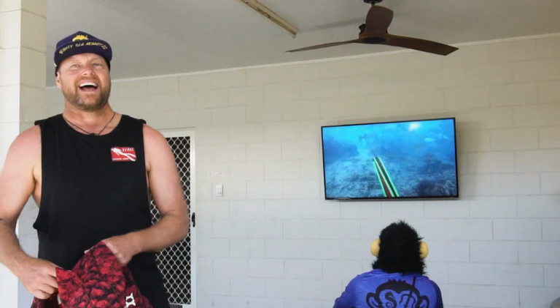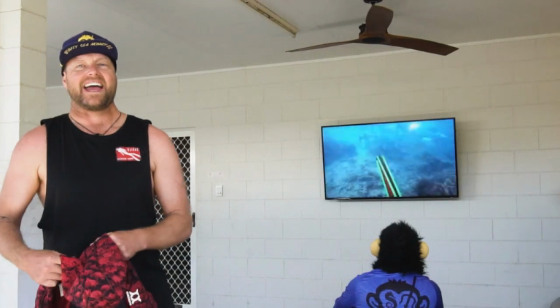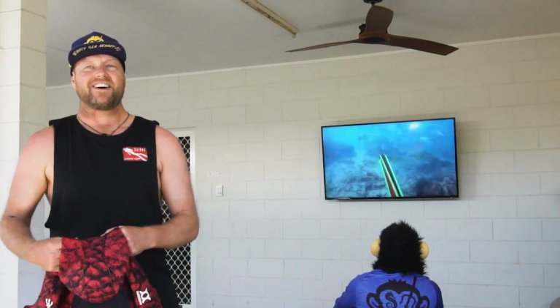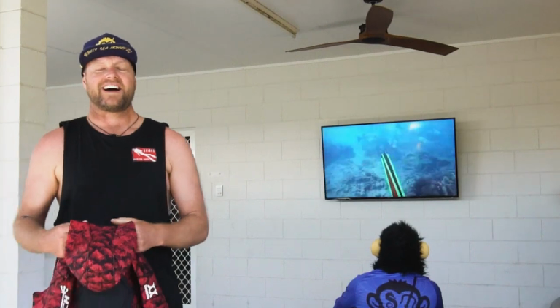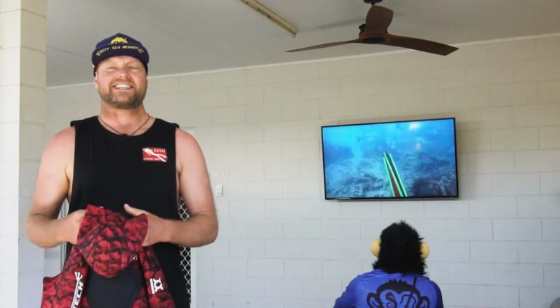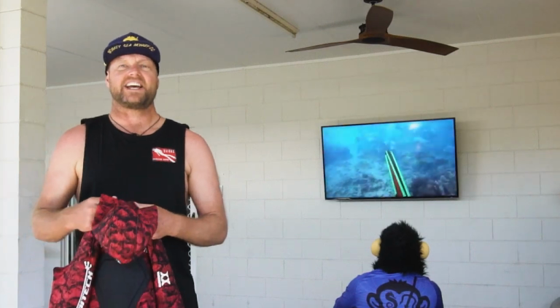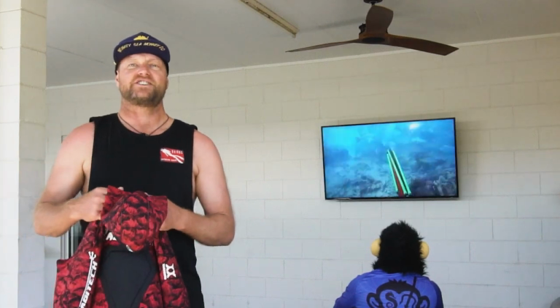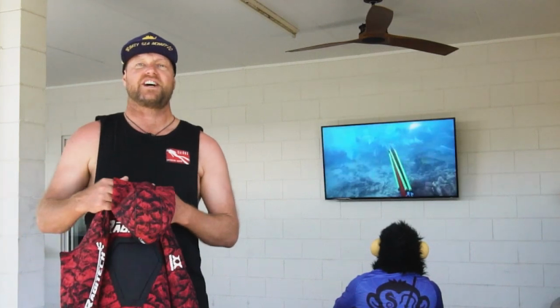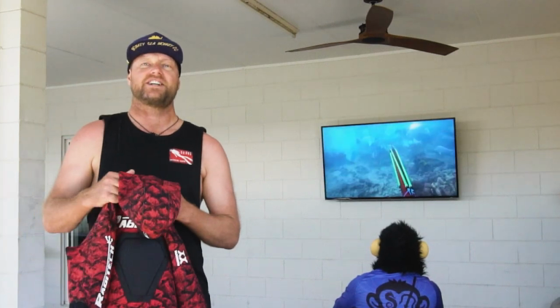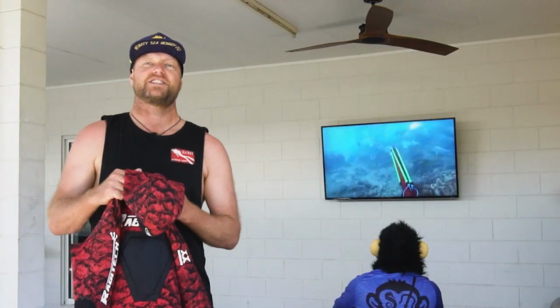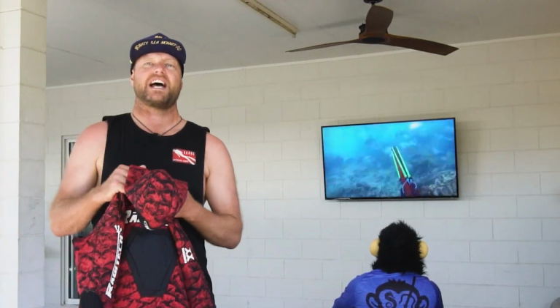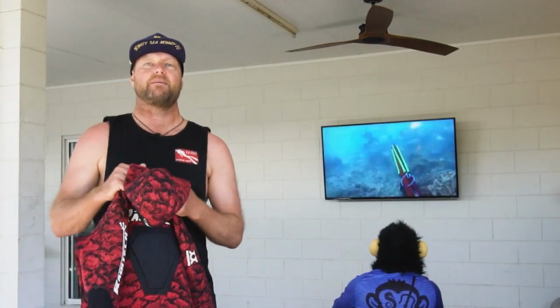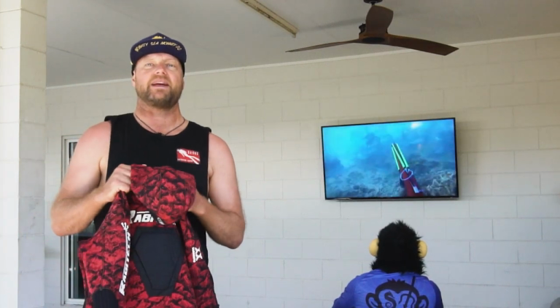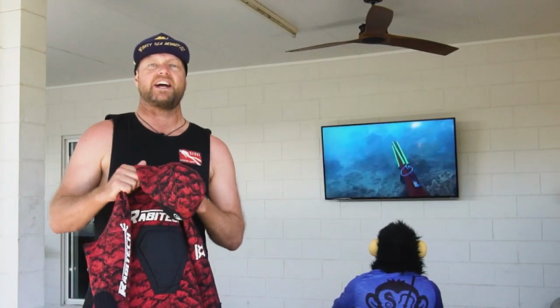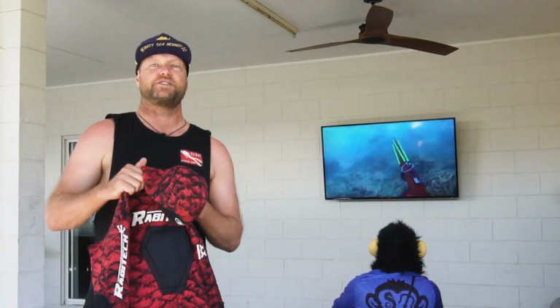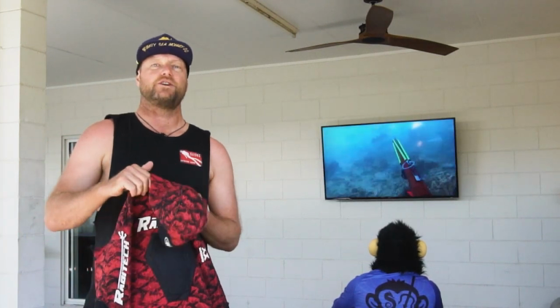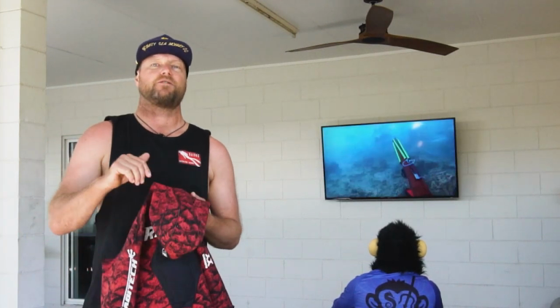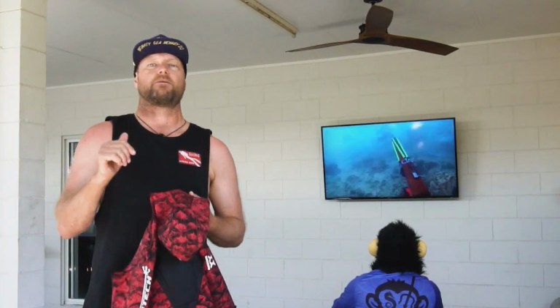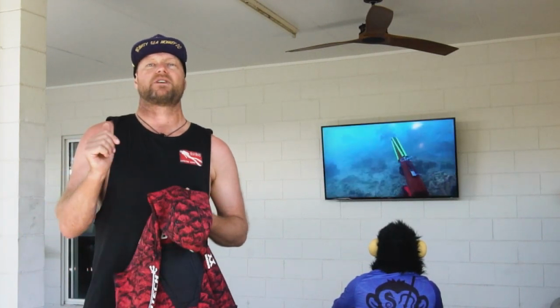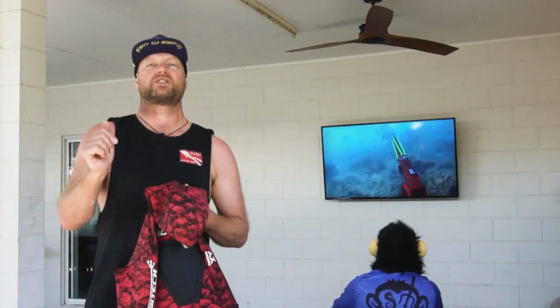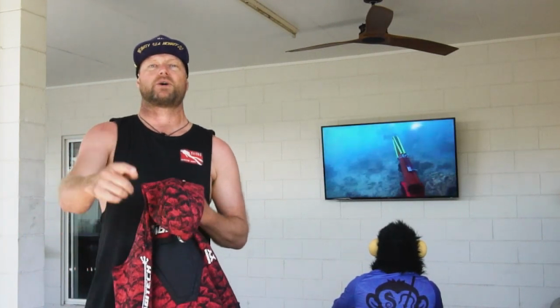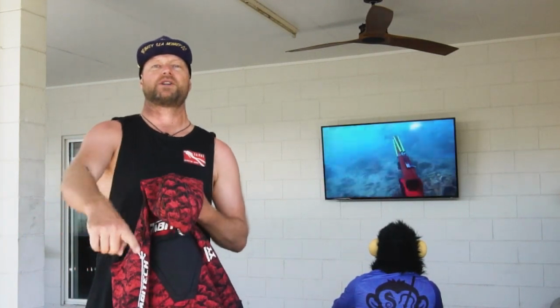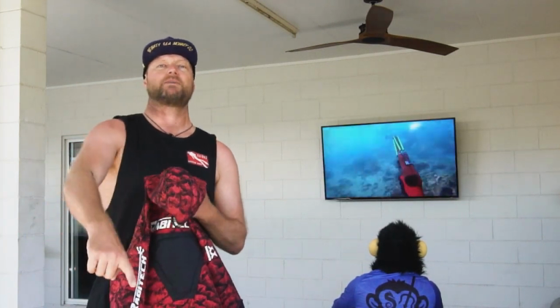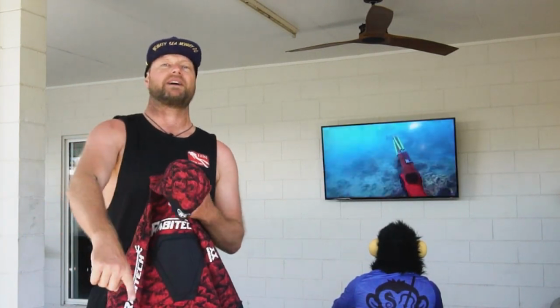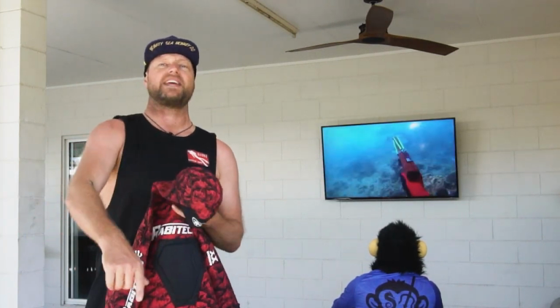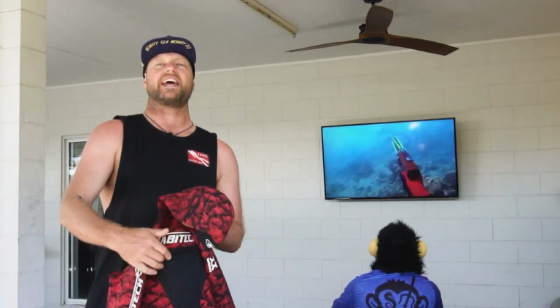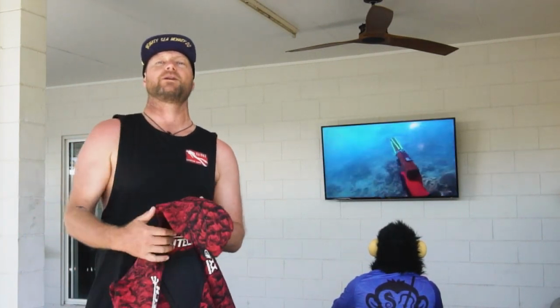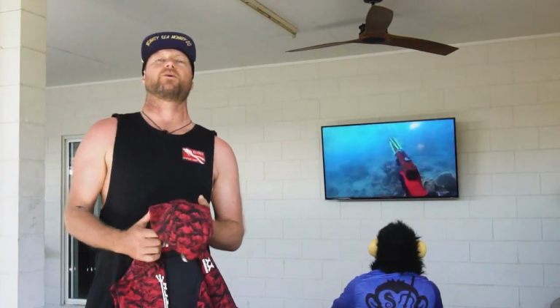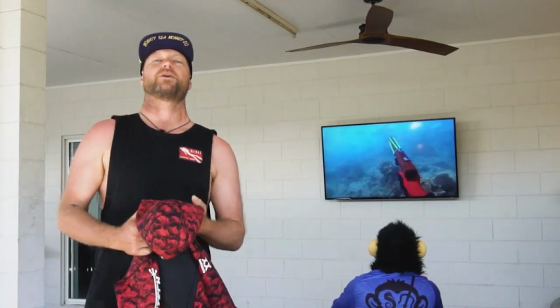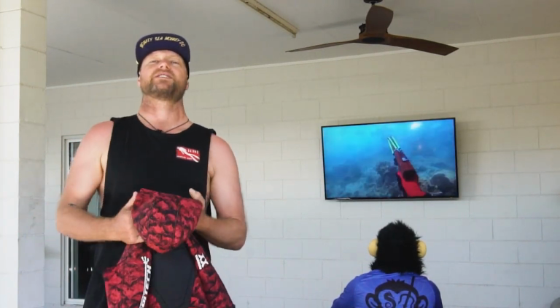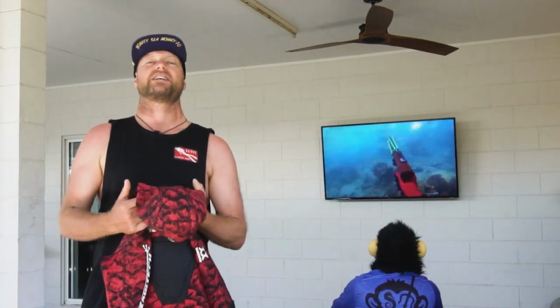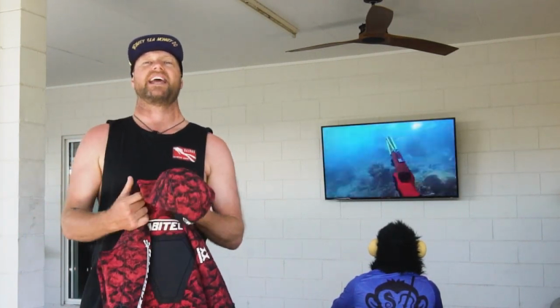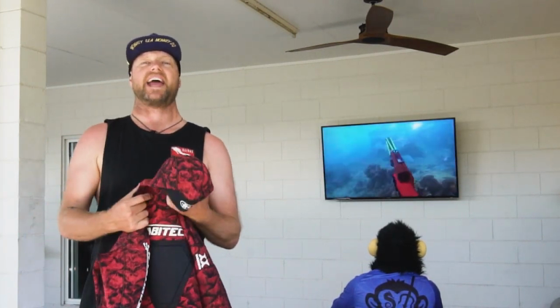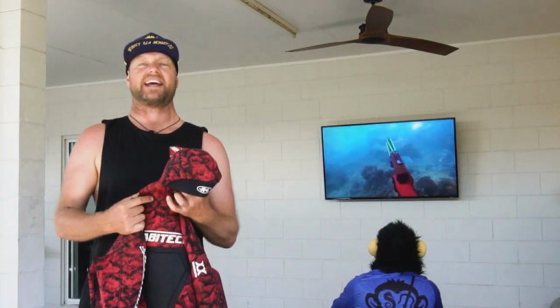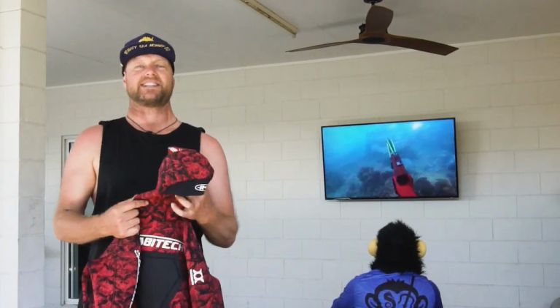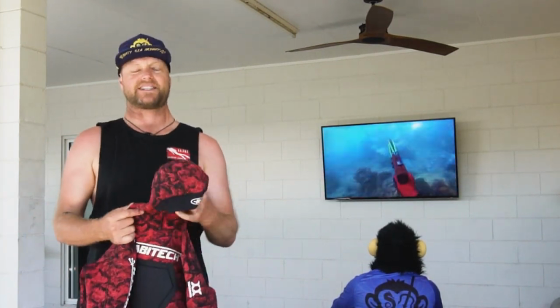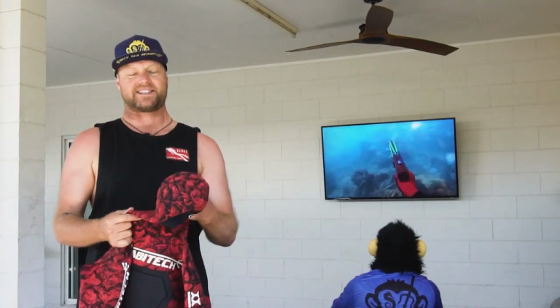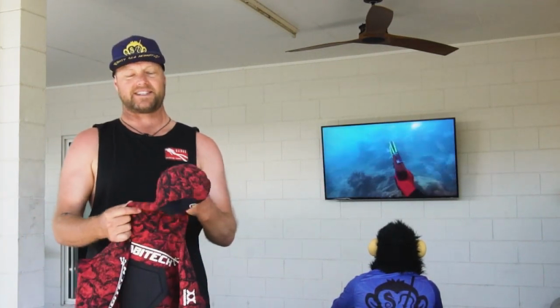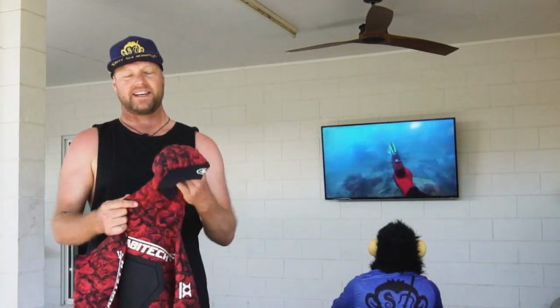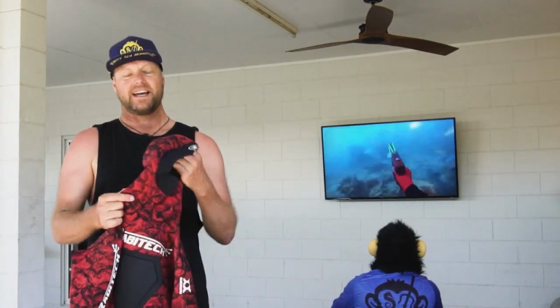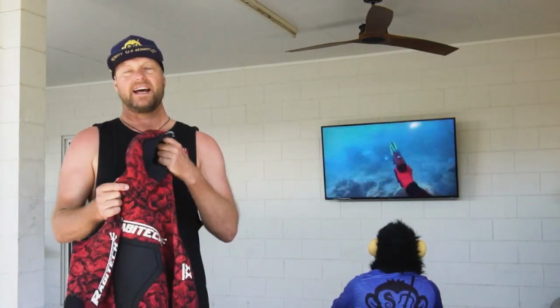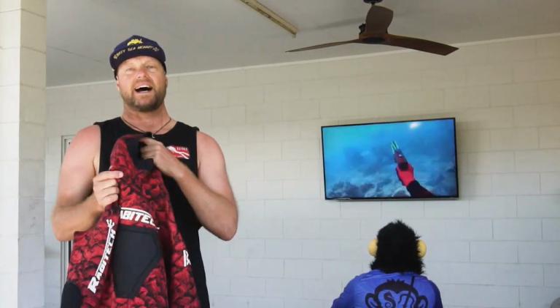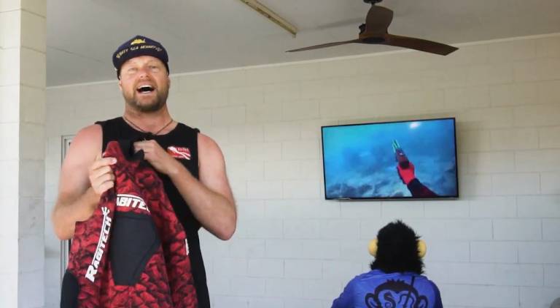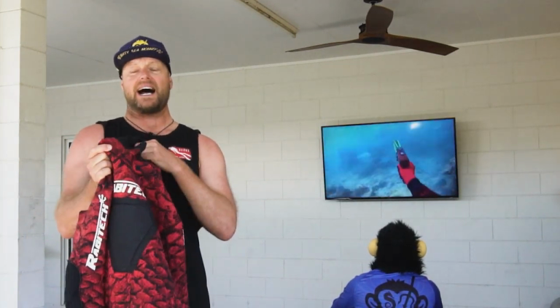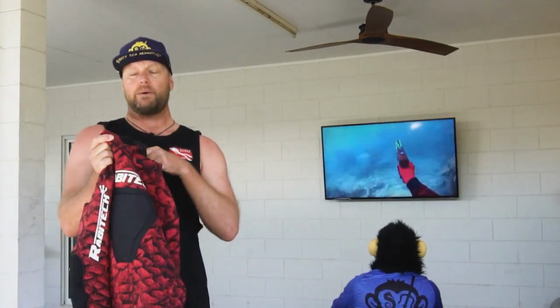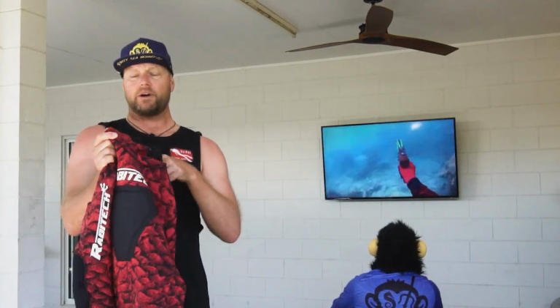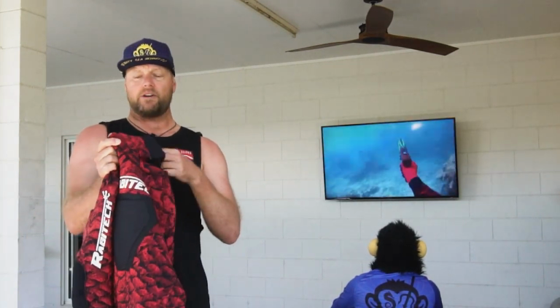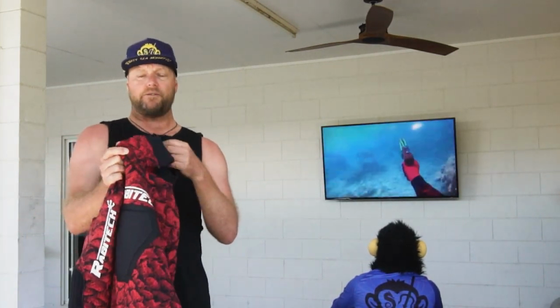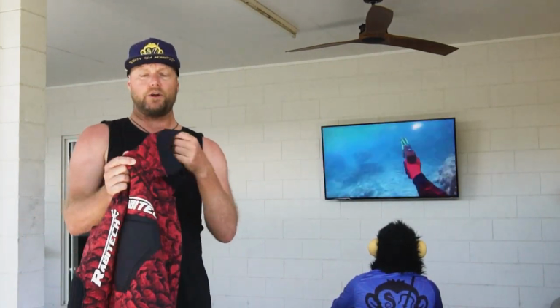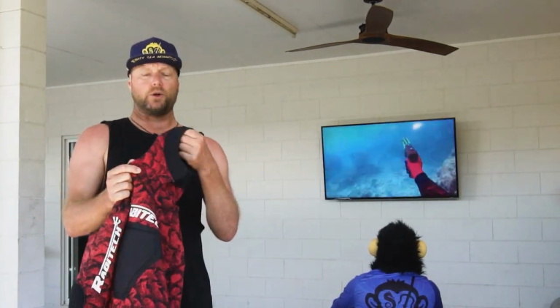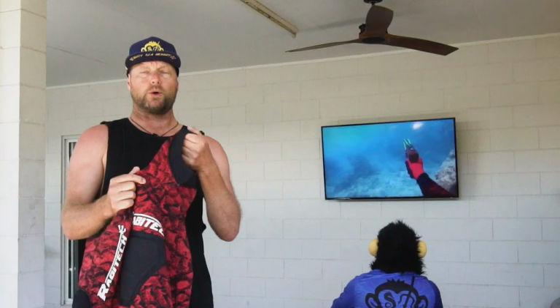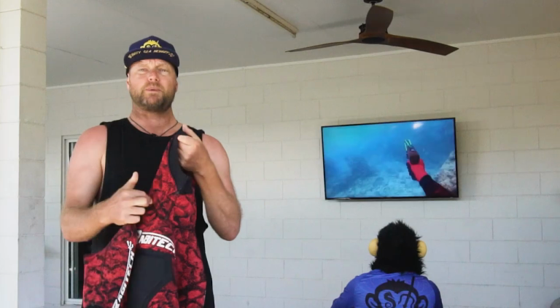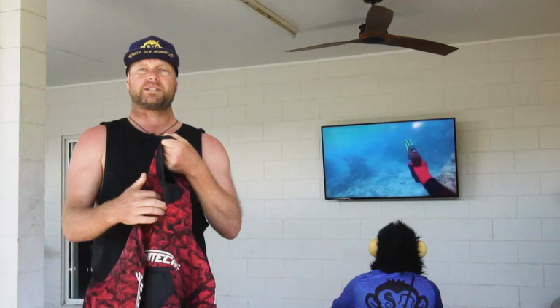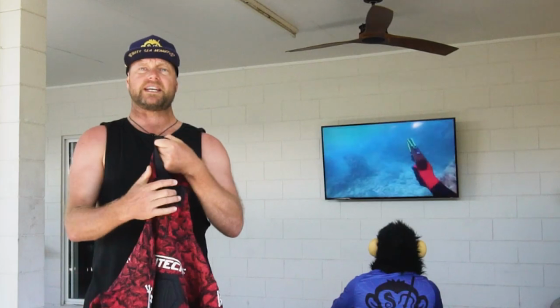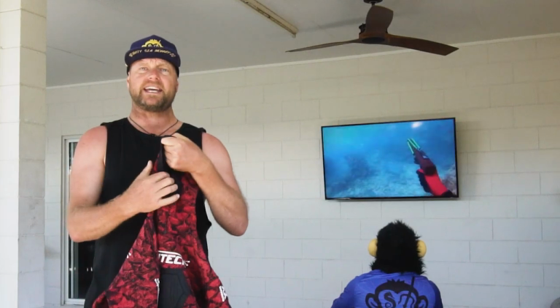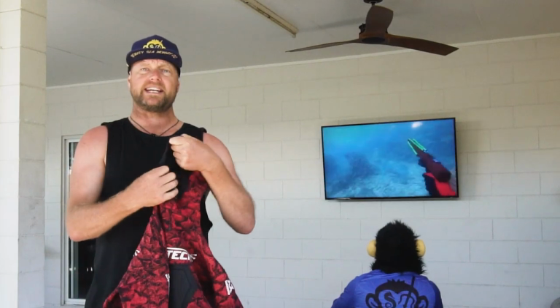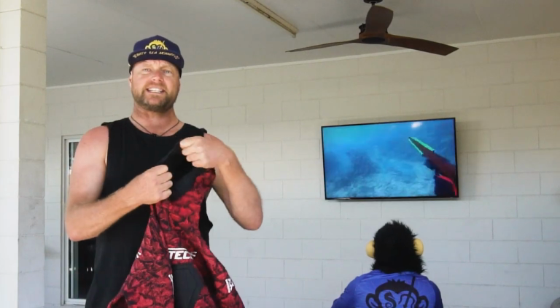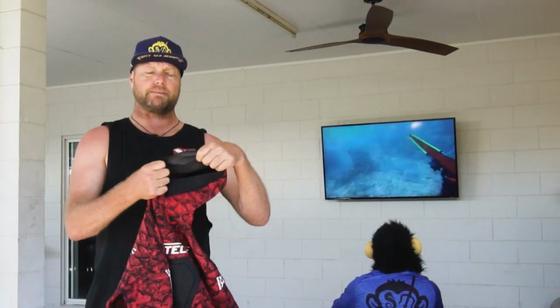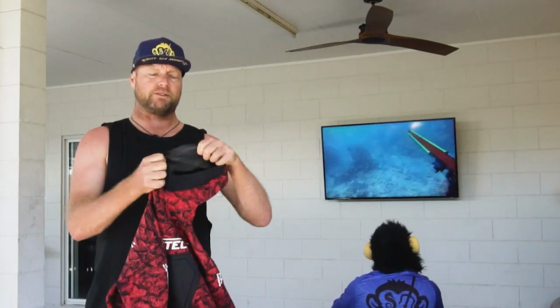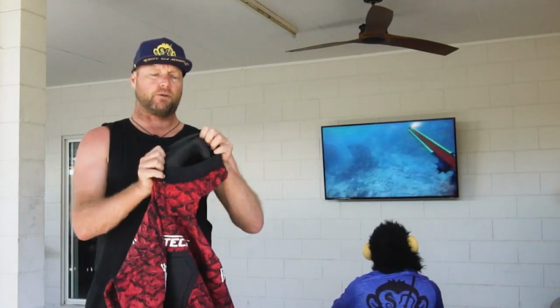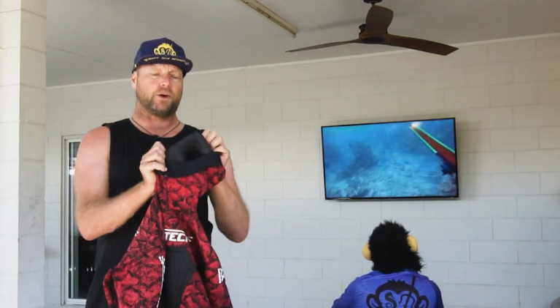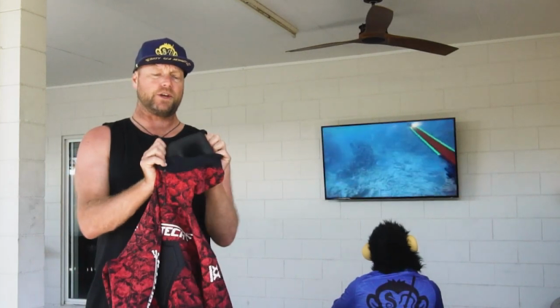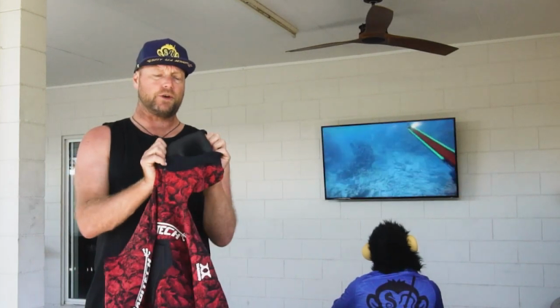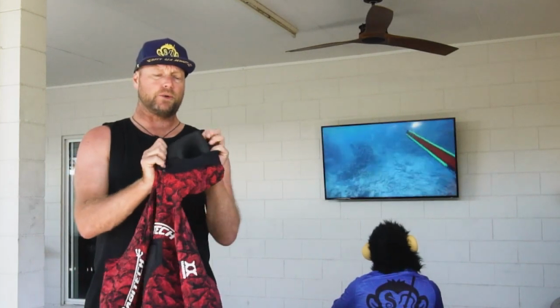Hey guys, Ant Judge coming at you from the Salty Monkey headquarters in Cairns. We've got a few little bits of gear tips for you.